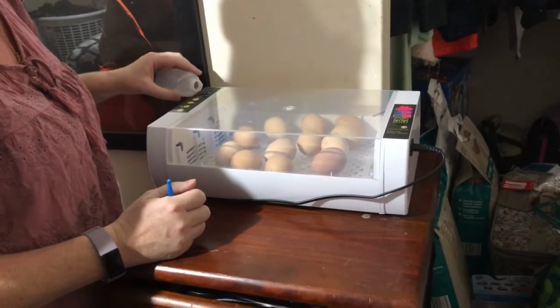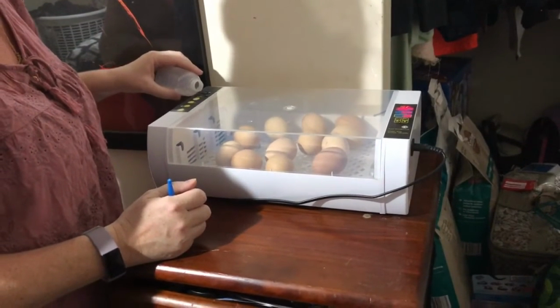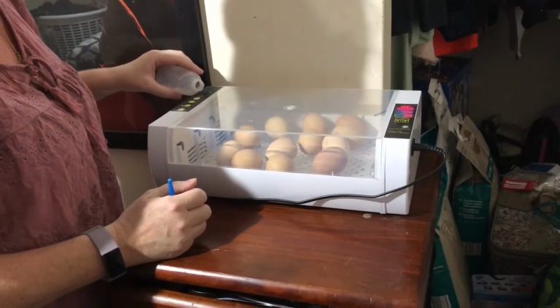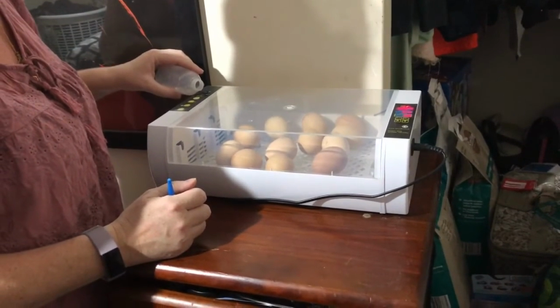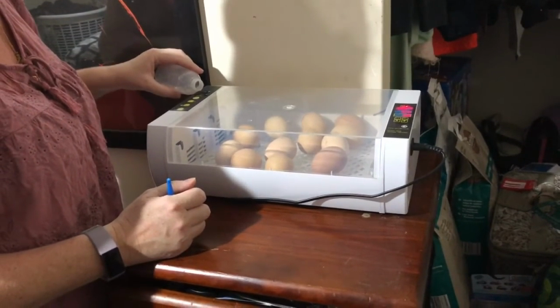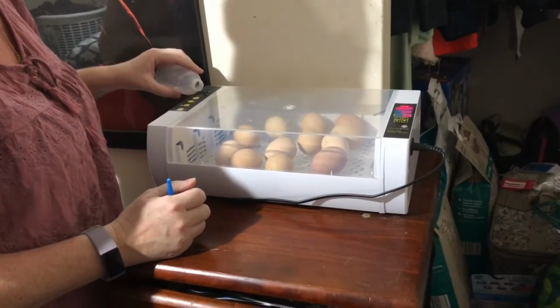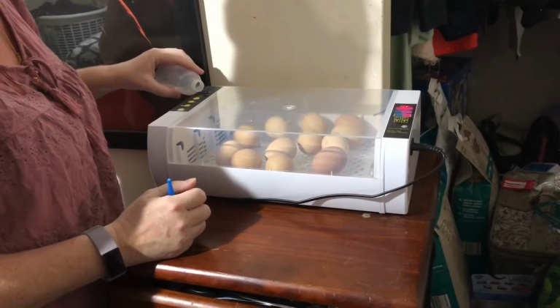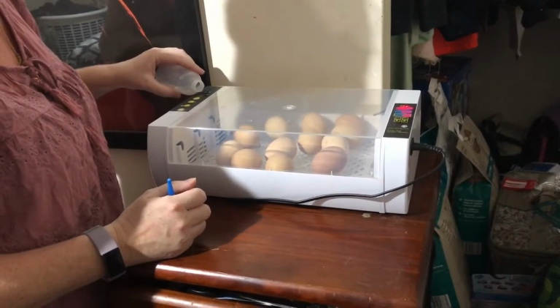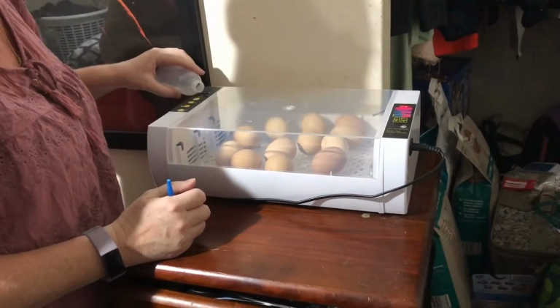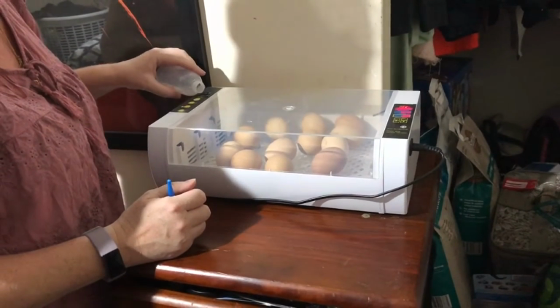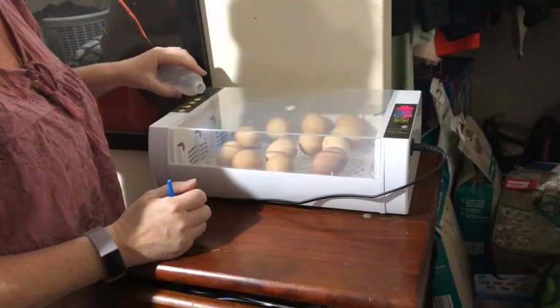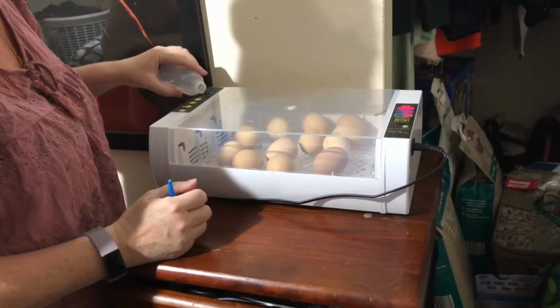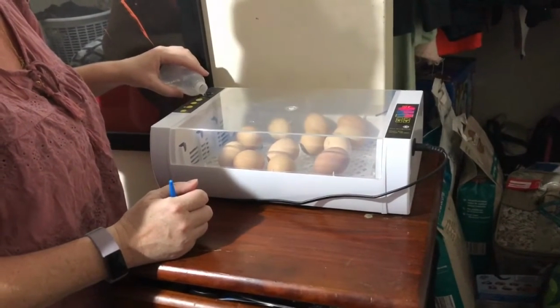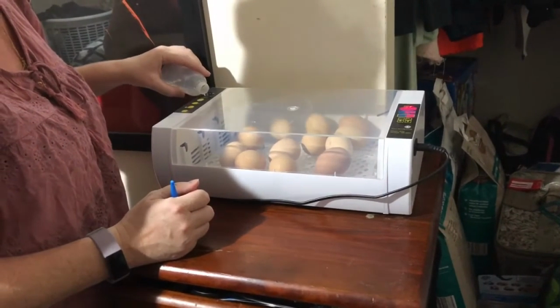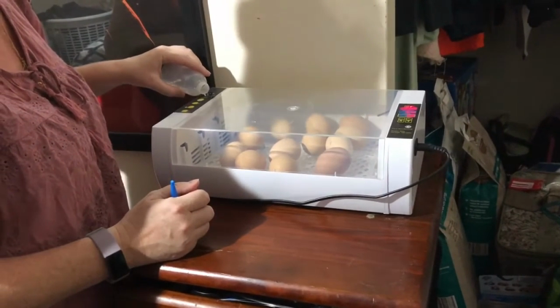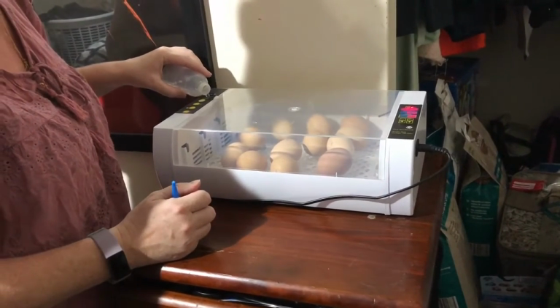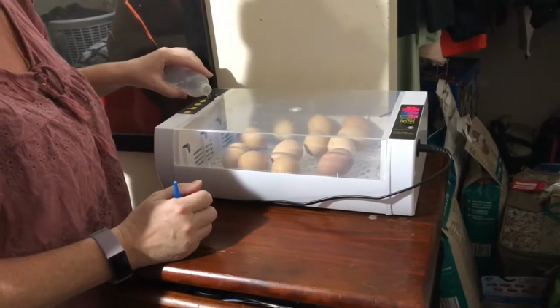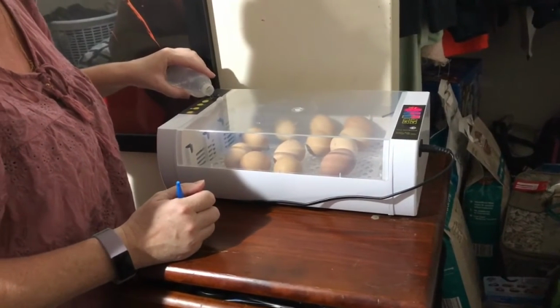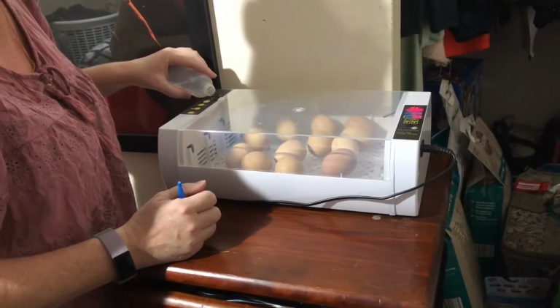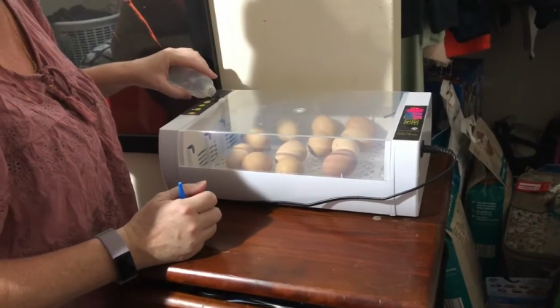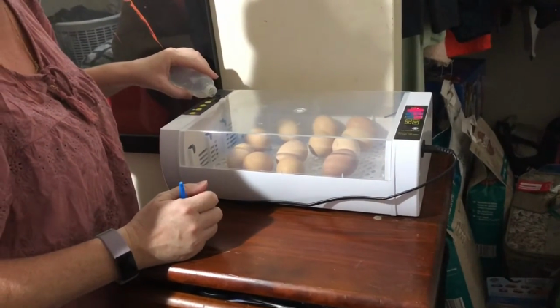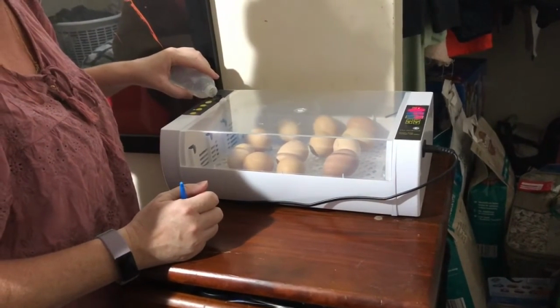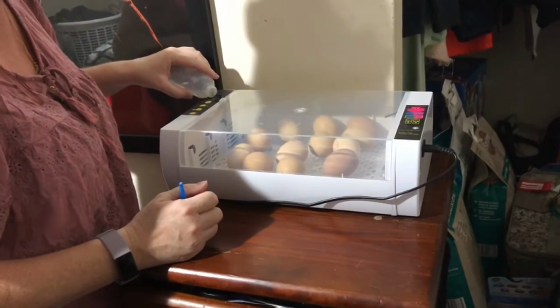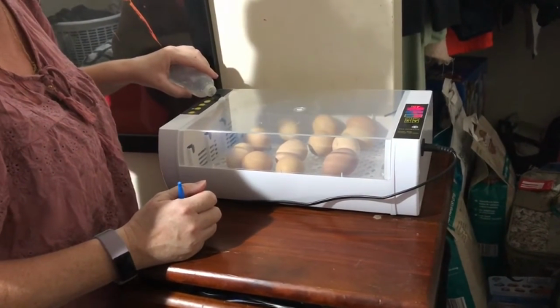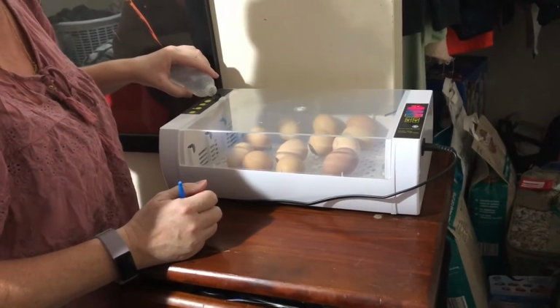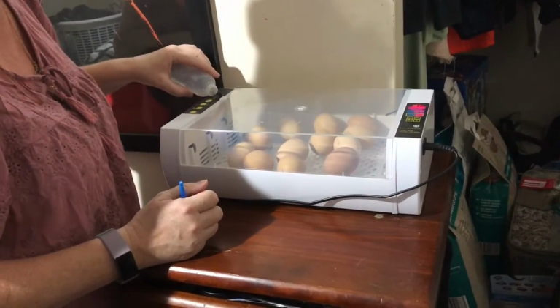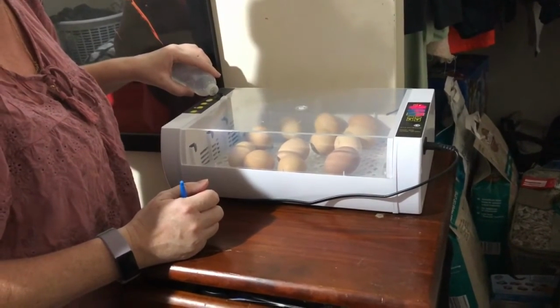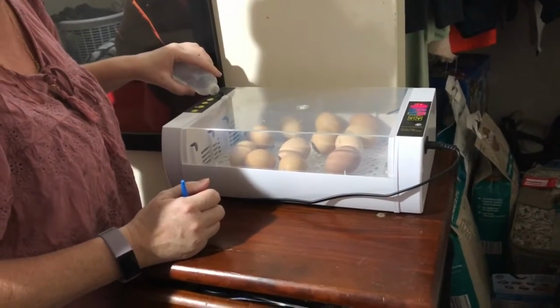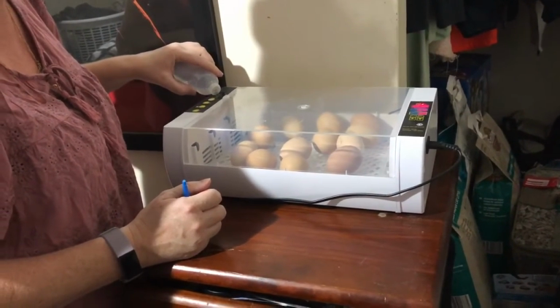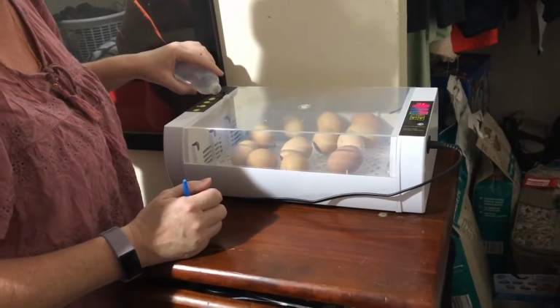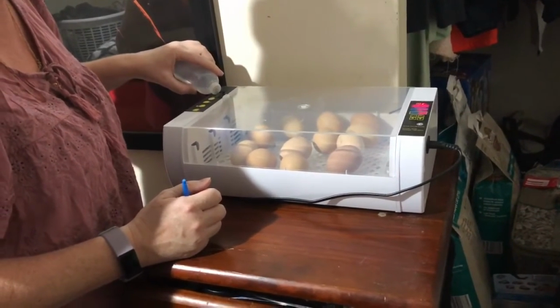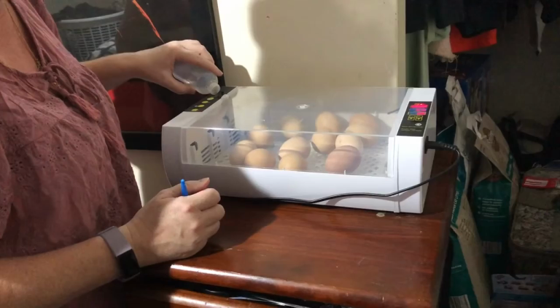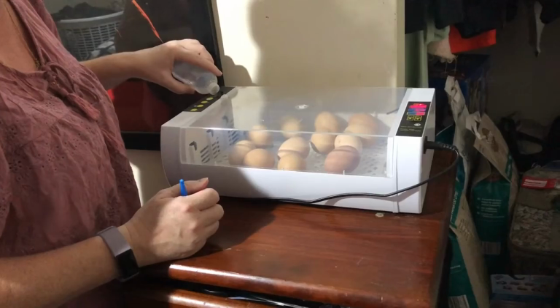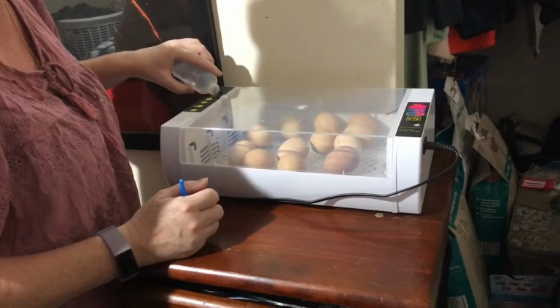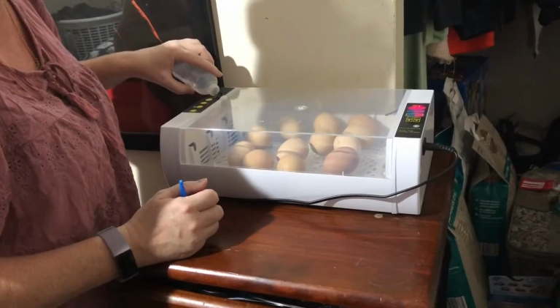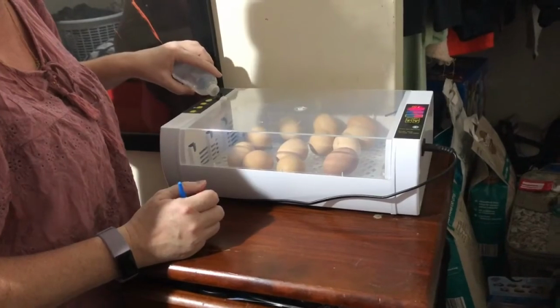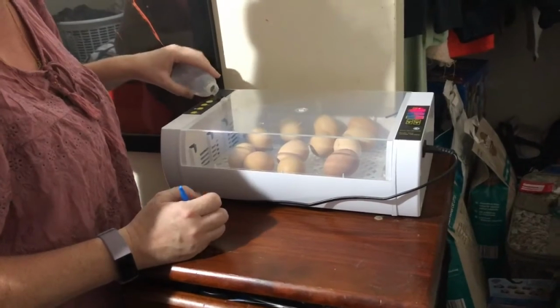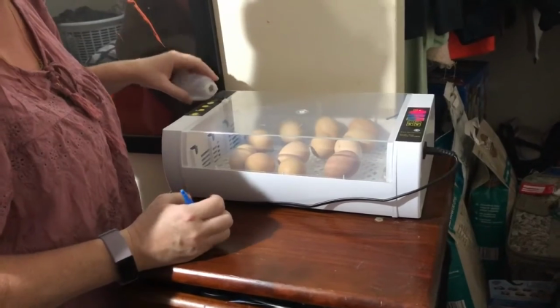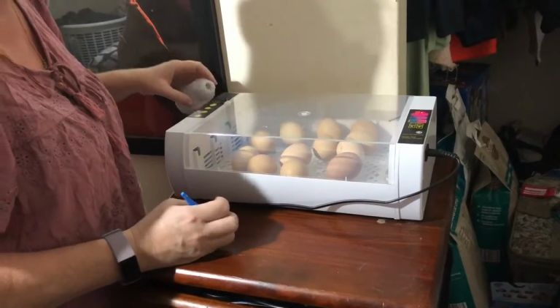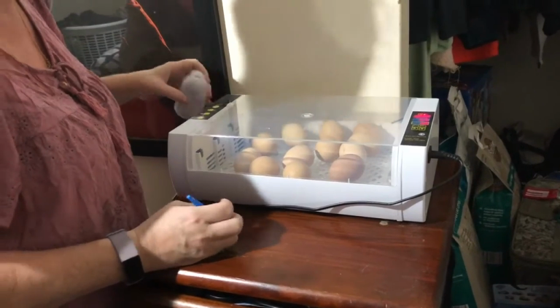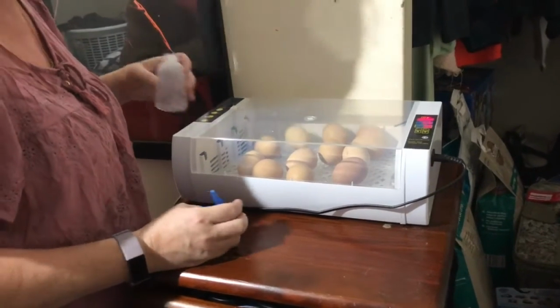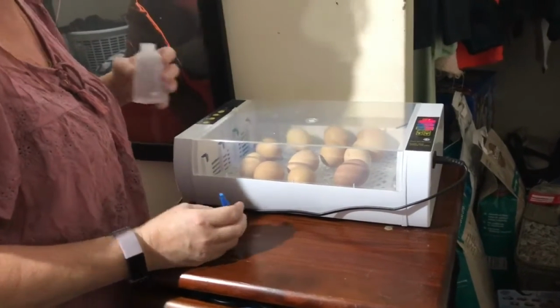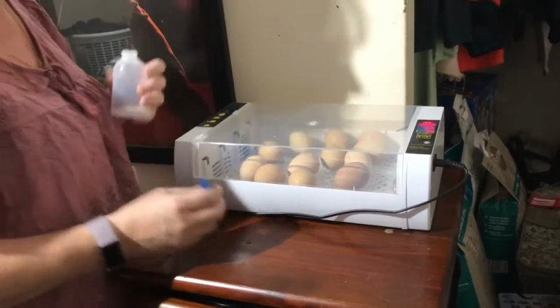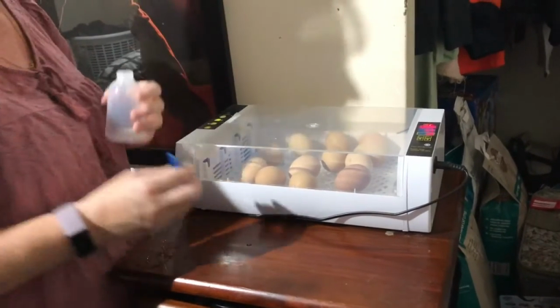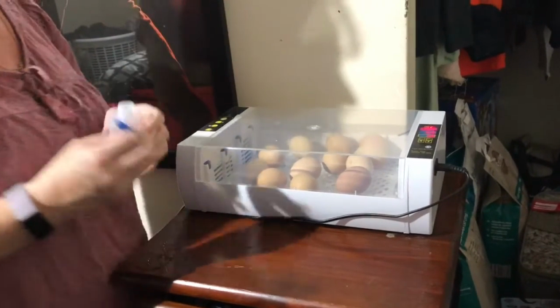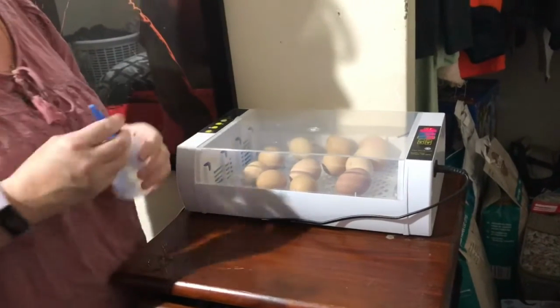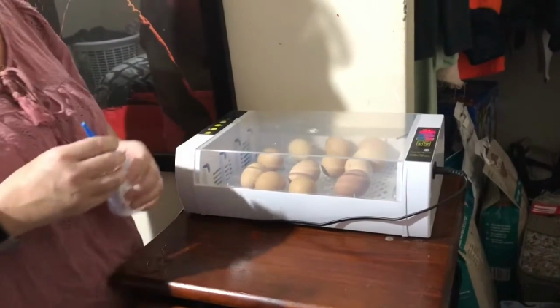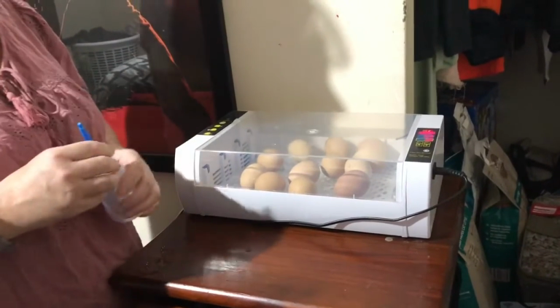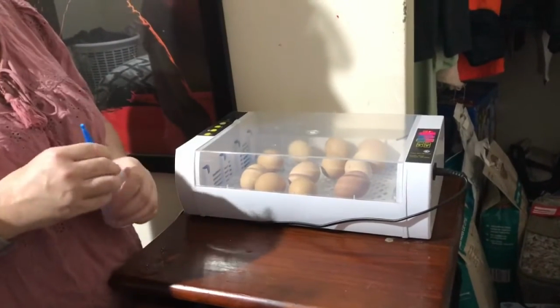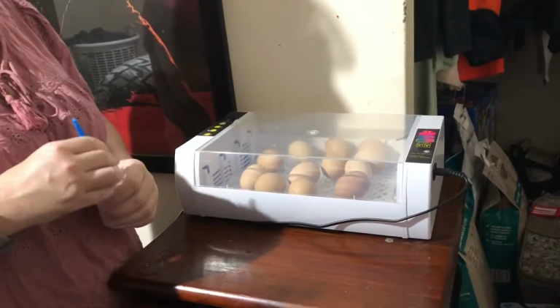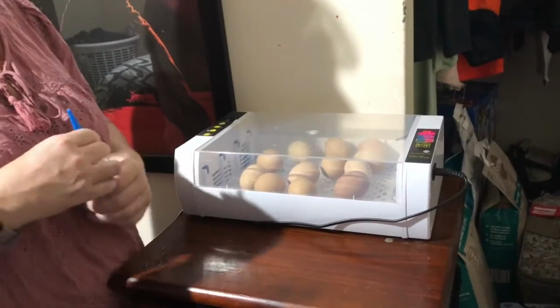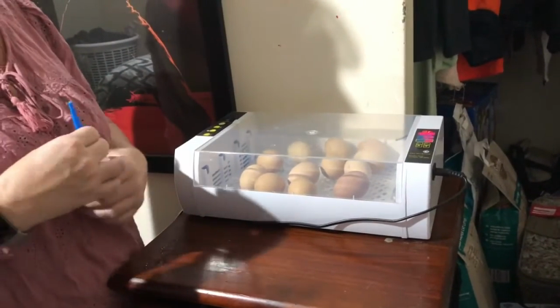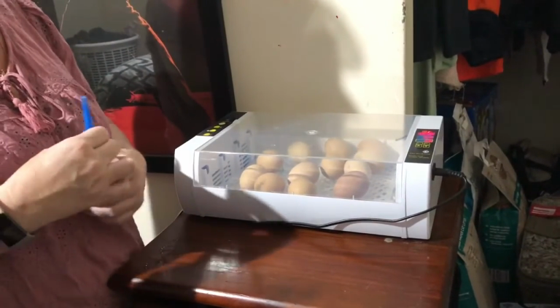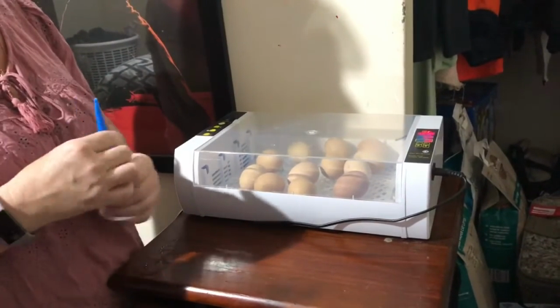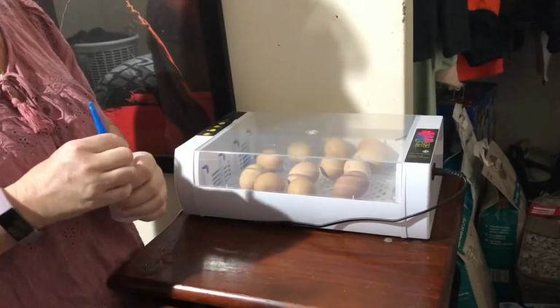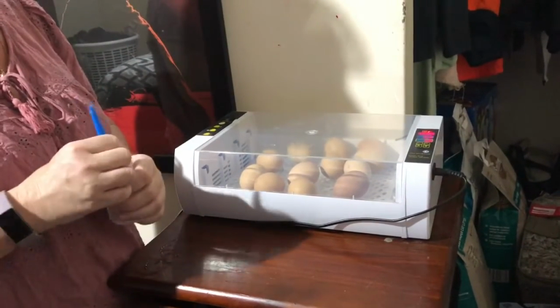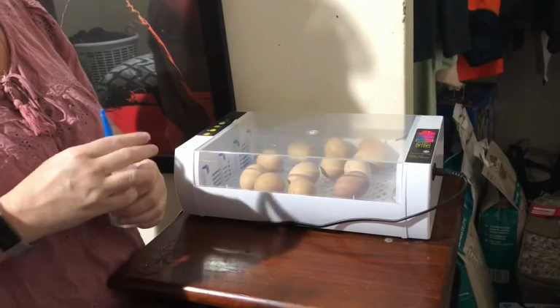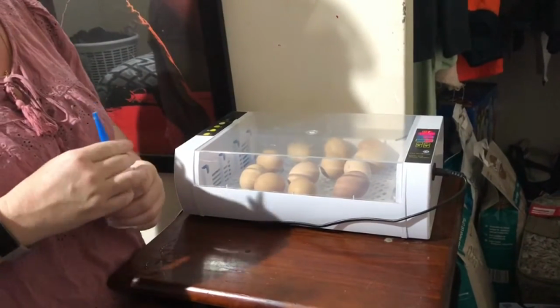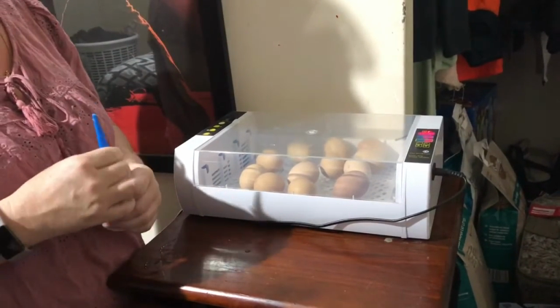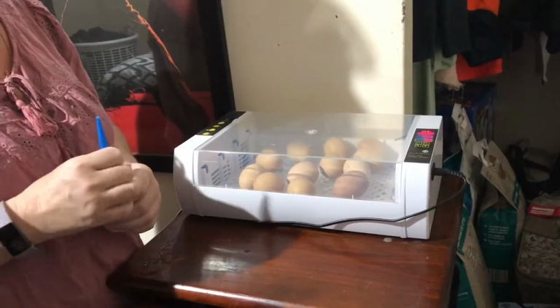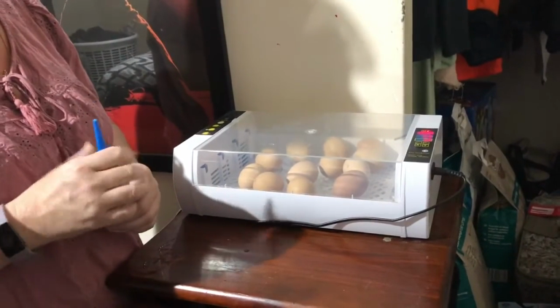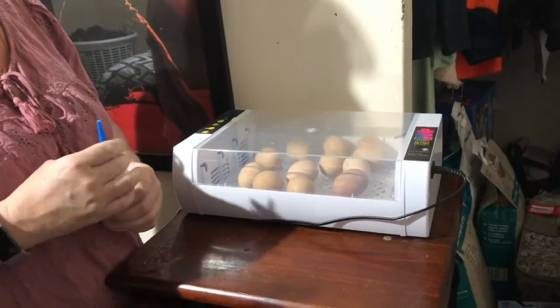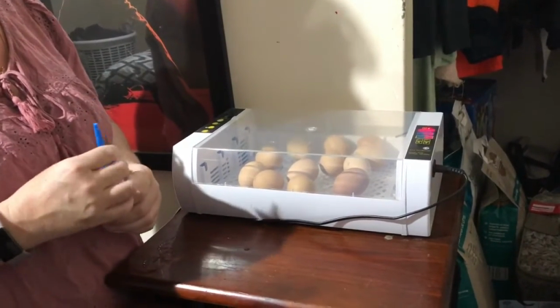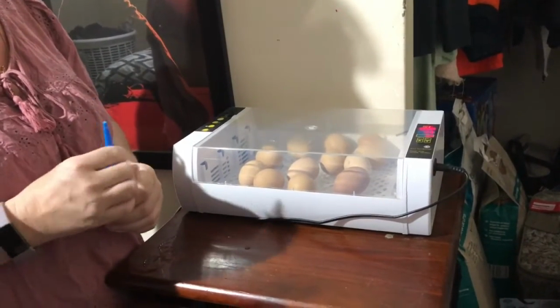And yeah, there we have it. Three more days and we should hopefully have some chickens.